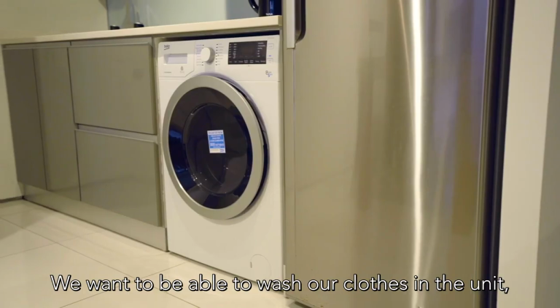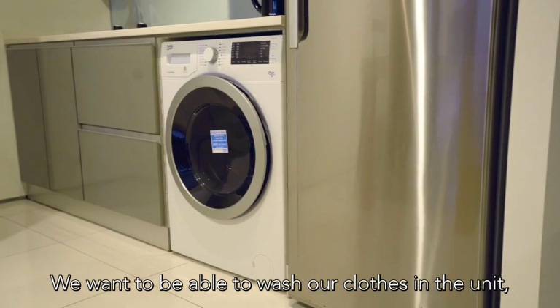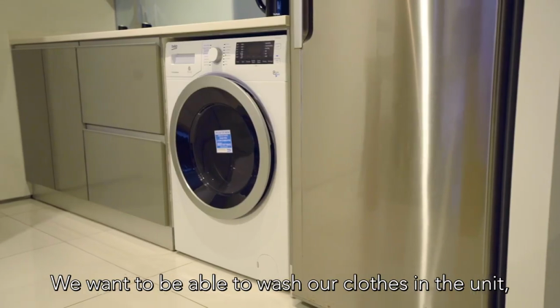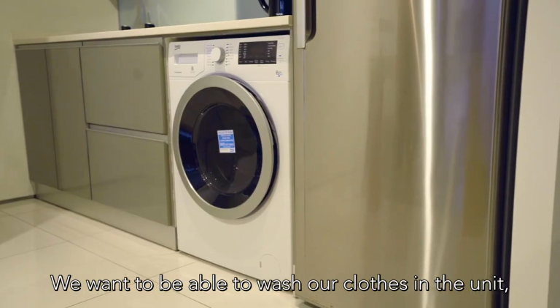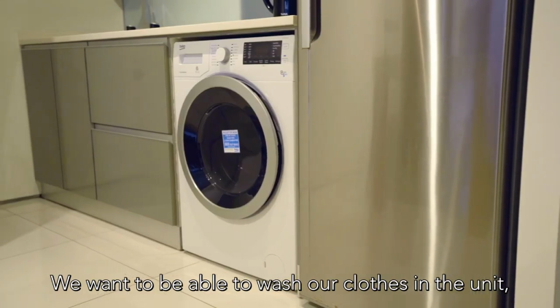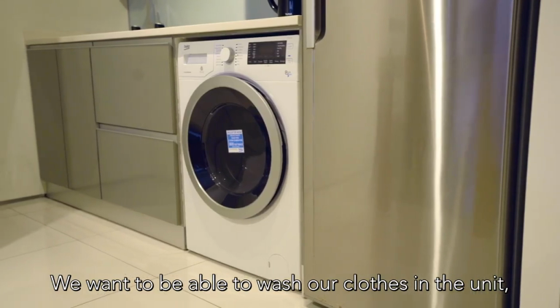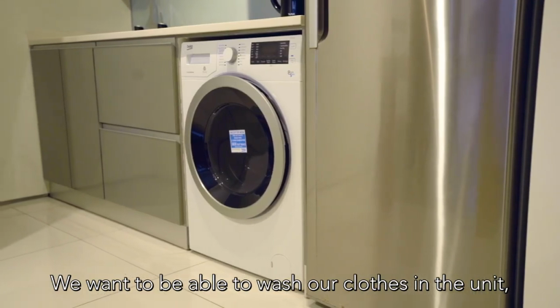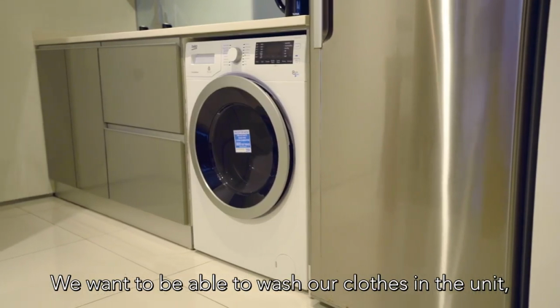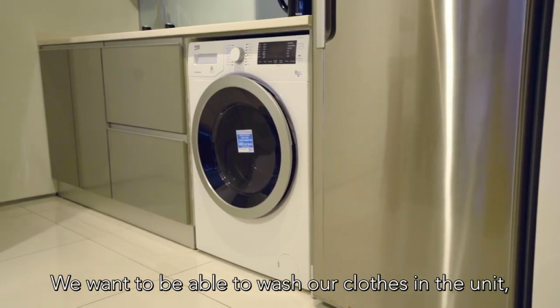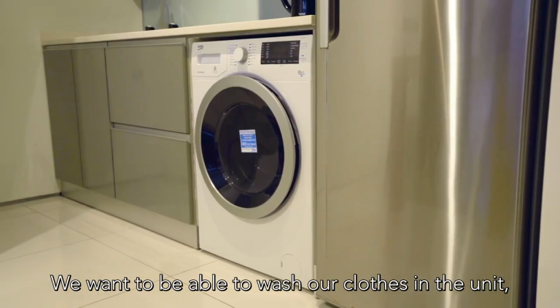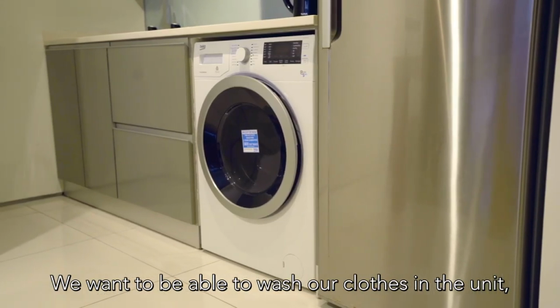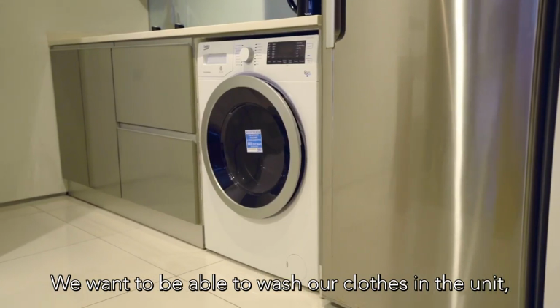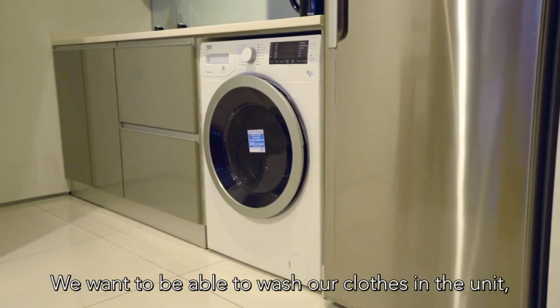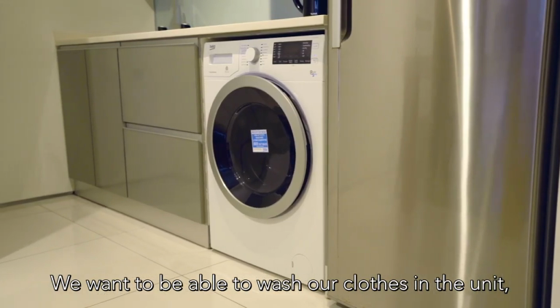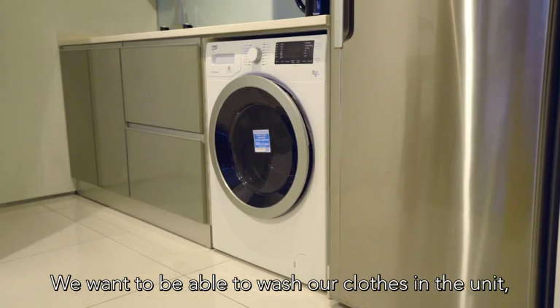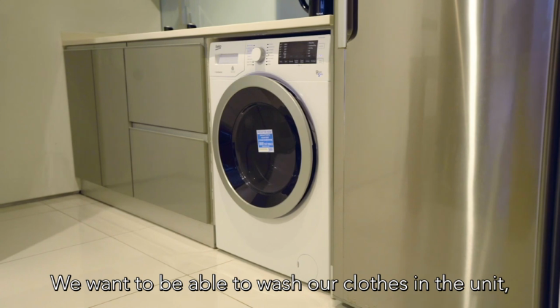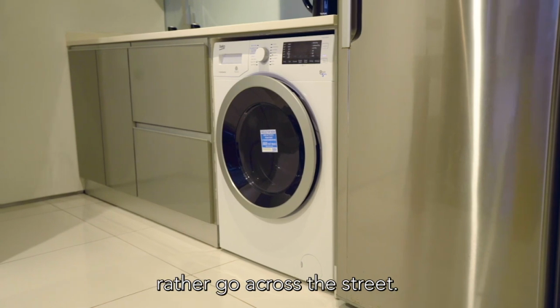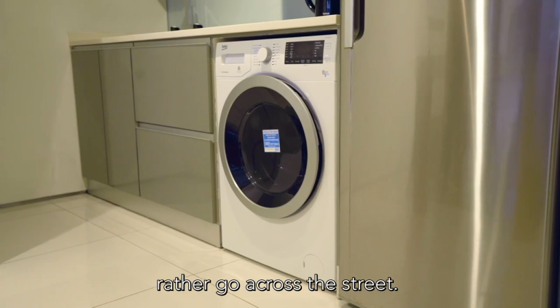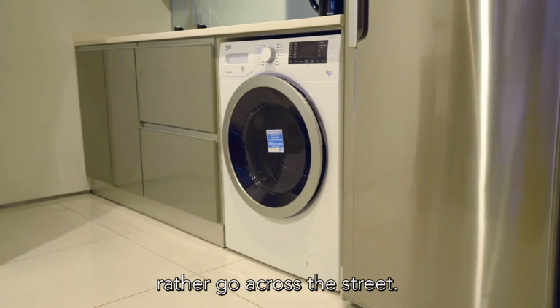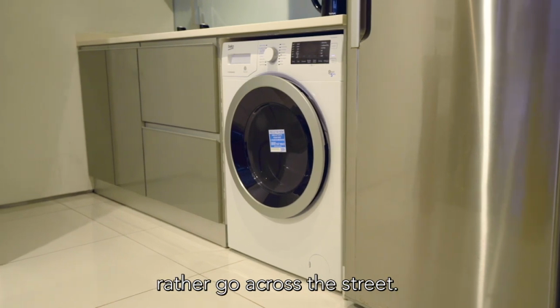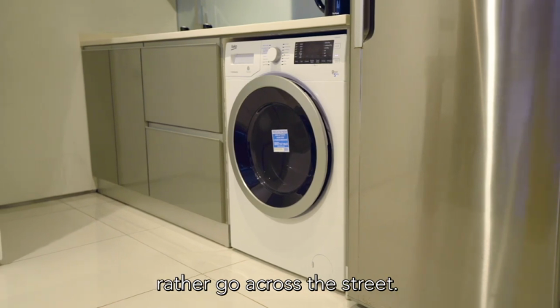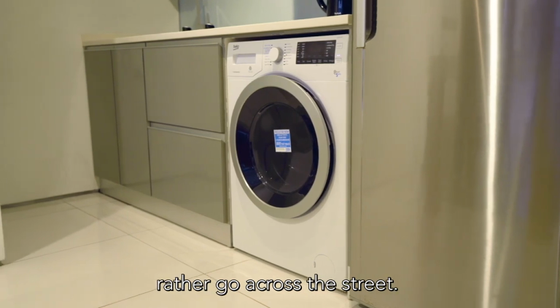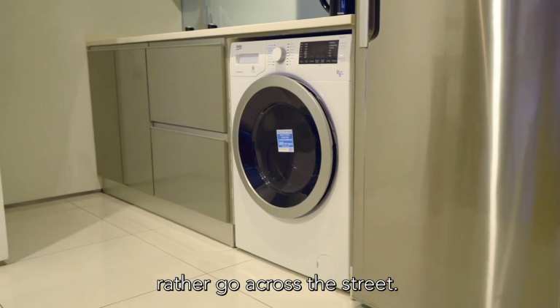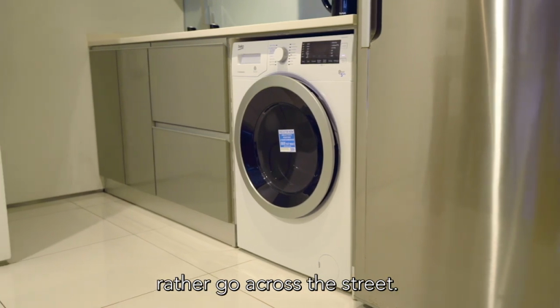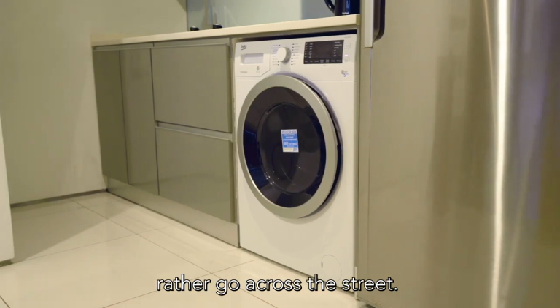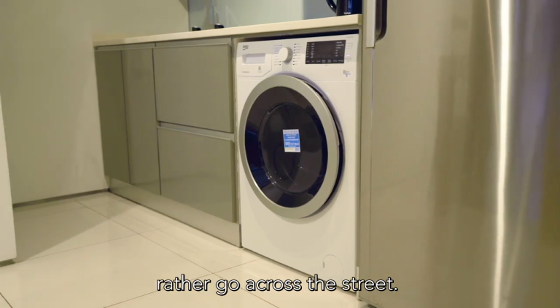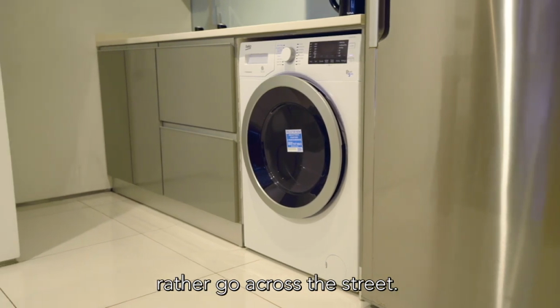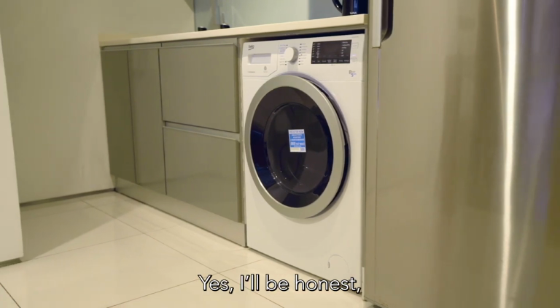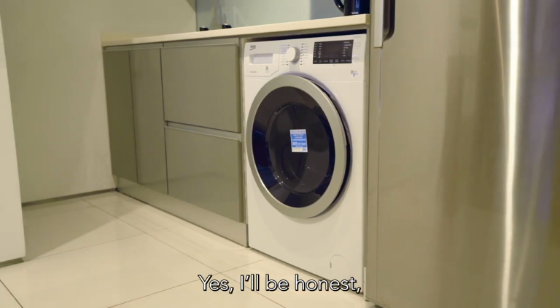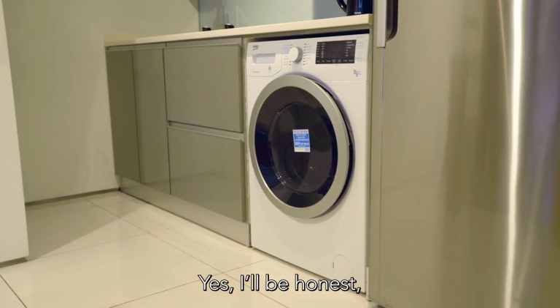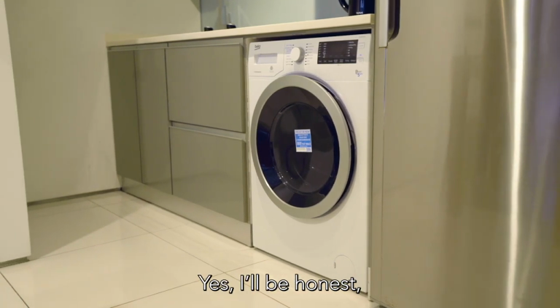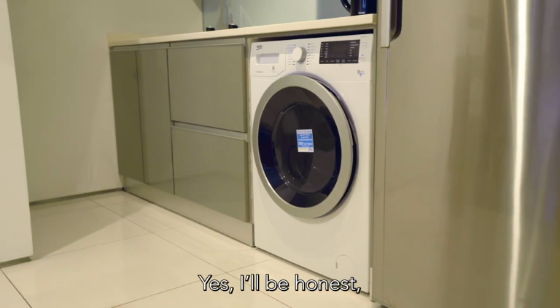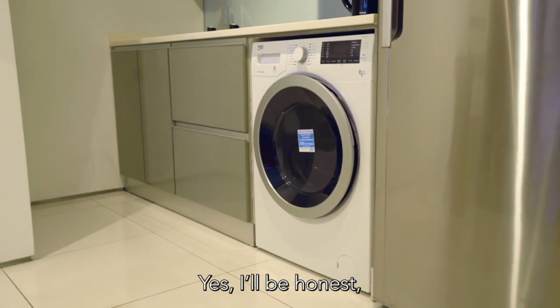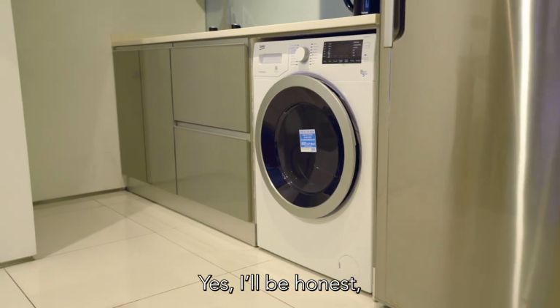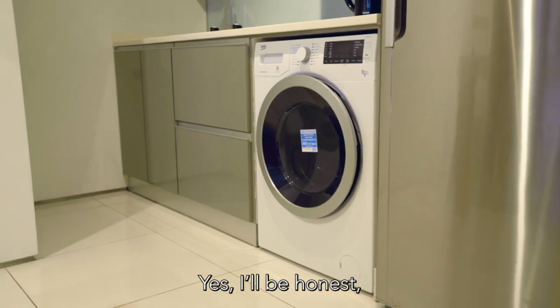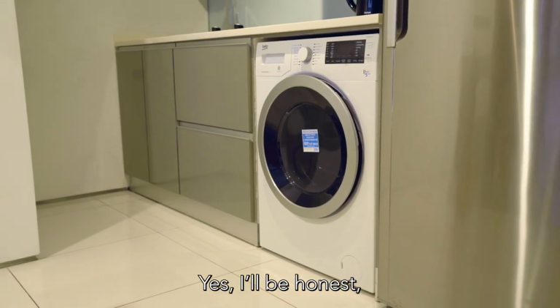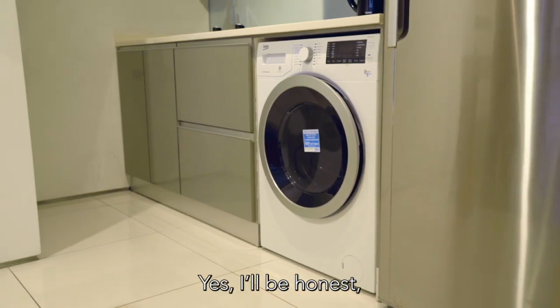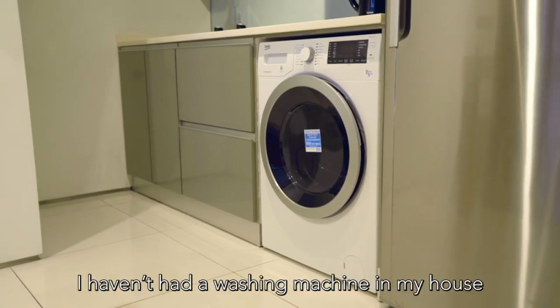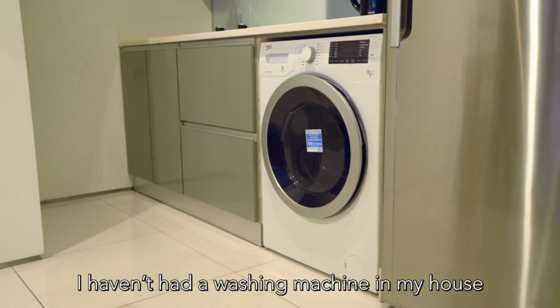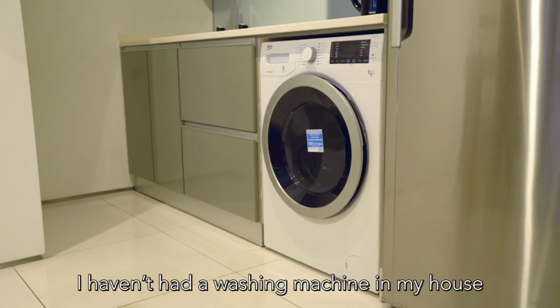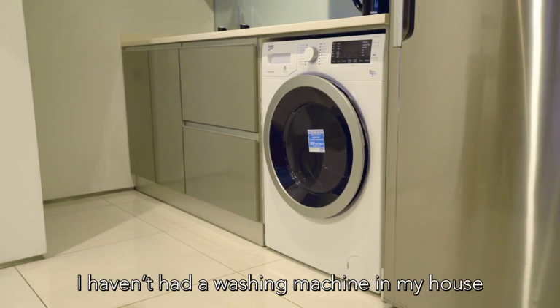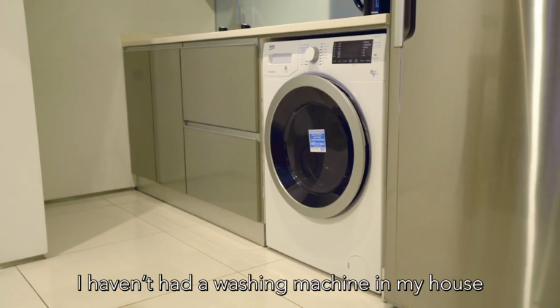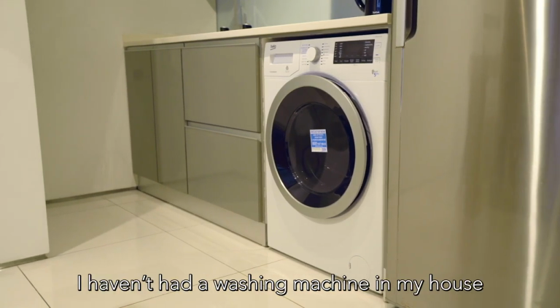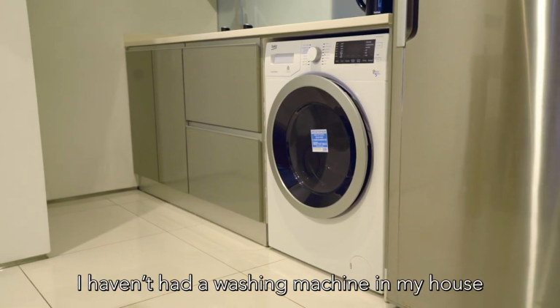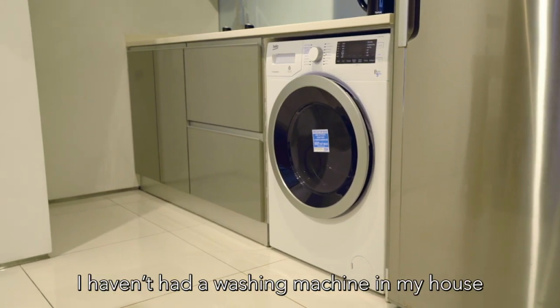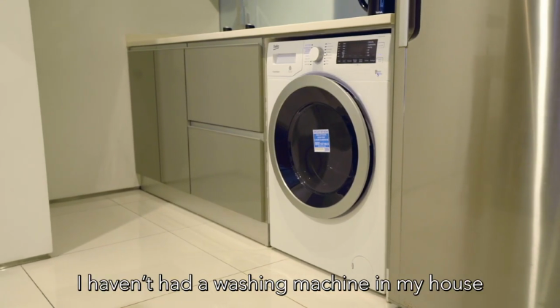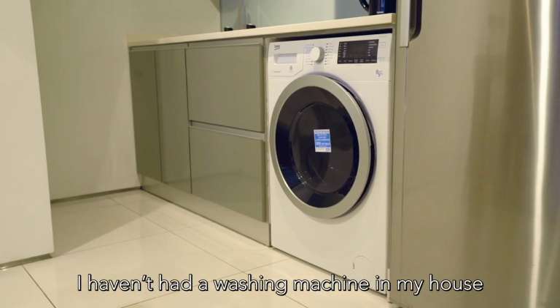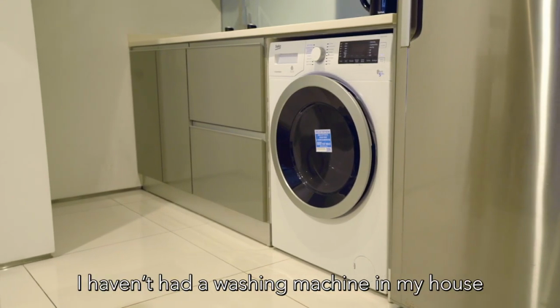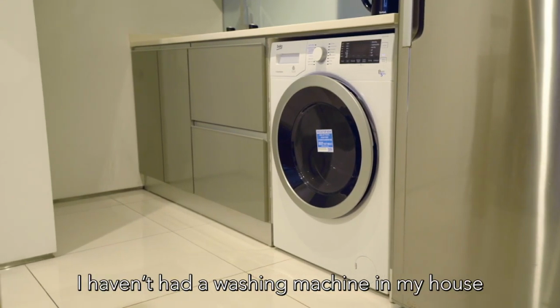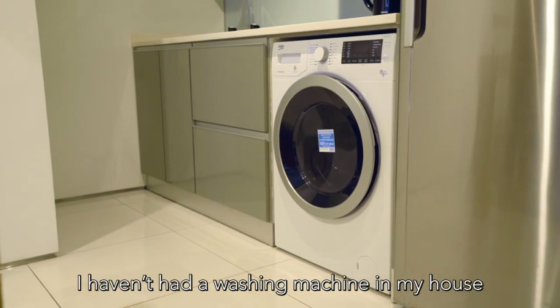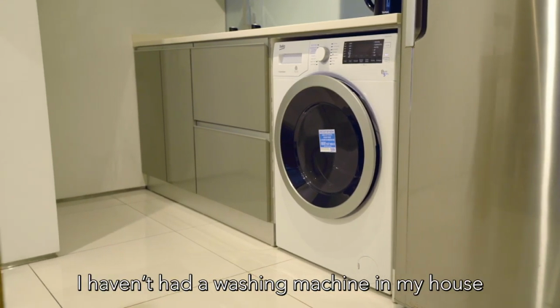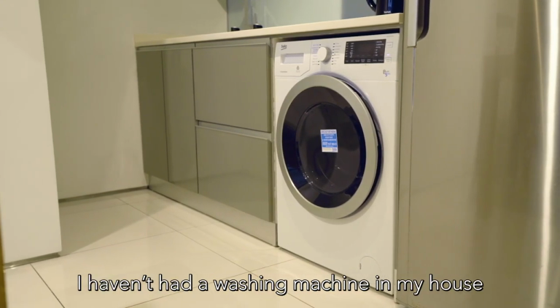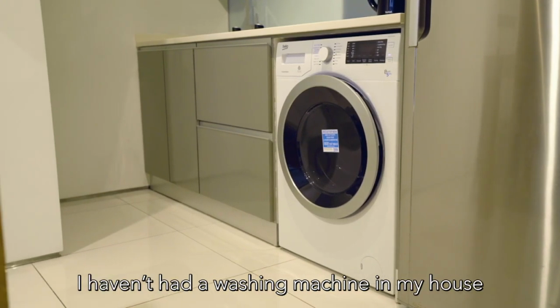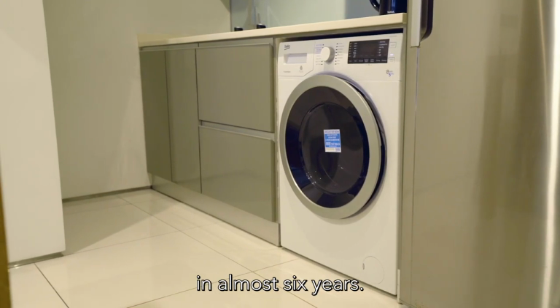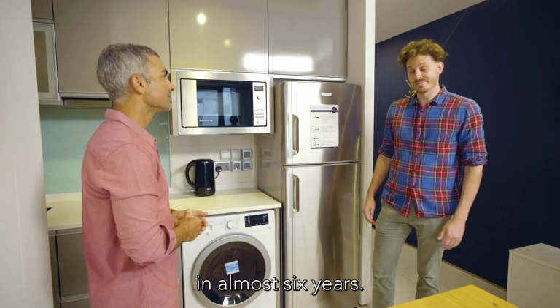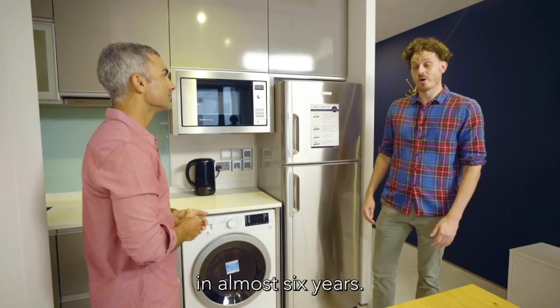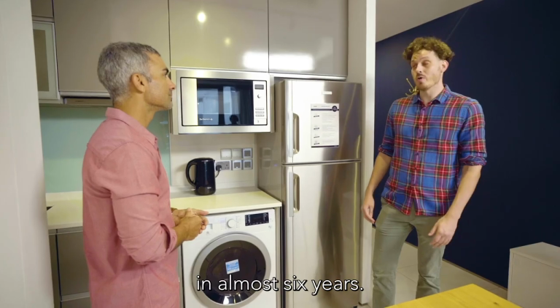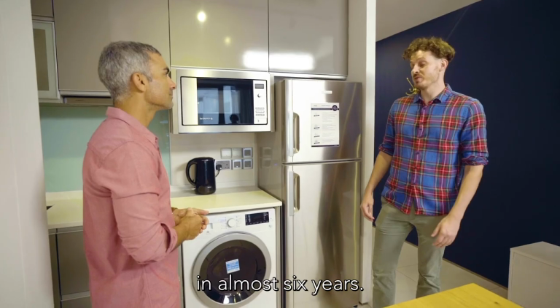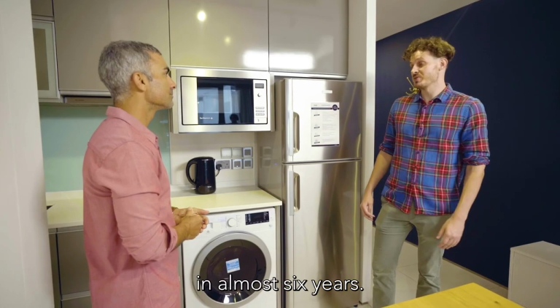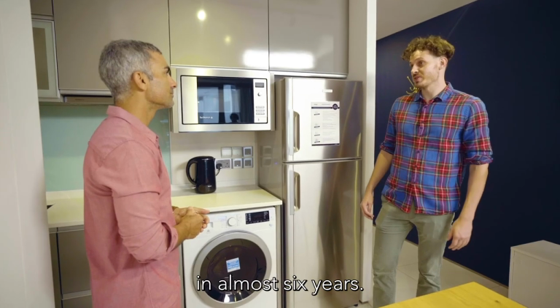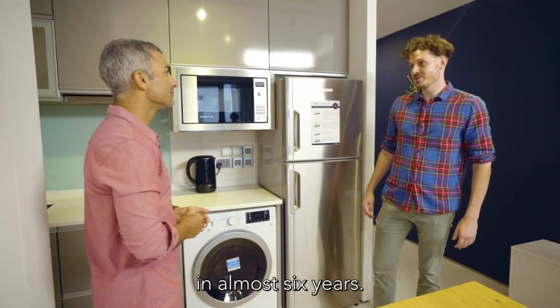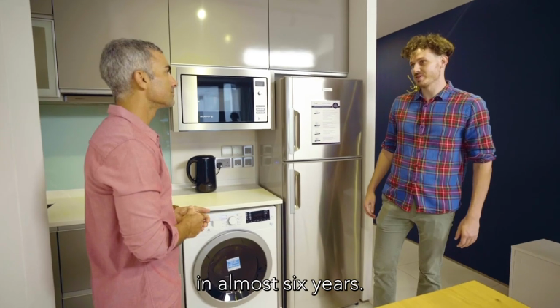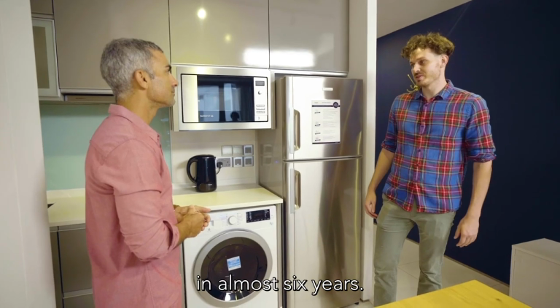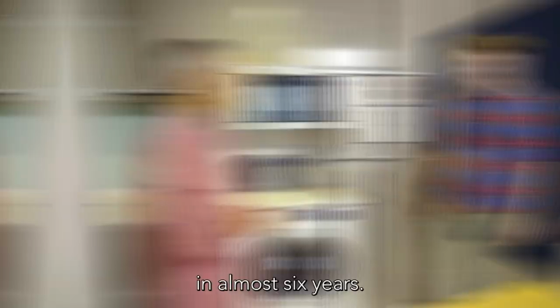We want to be able to wash our clothes in the unit rather than go across the street. I'll be honest, I haven't had a washing machine in my house in almost six years.